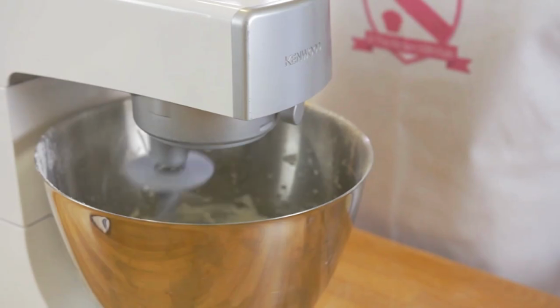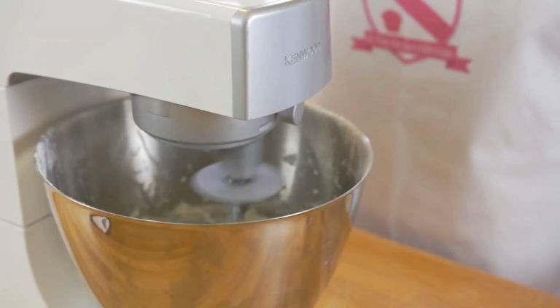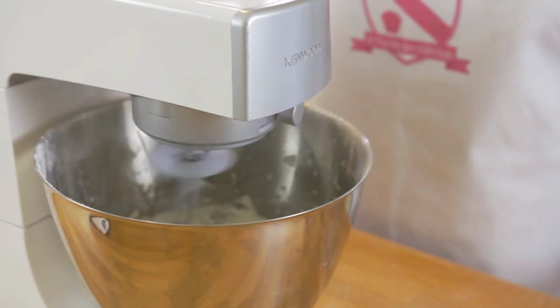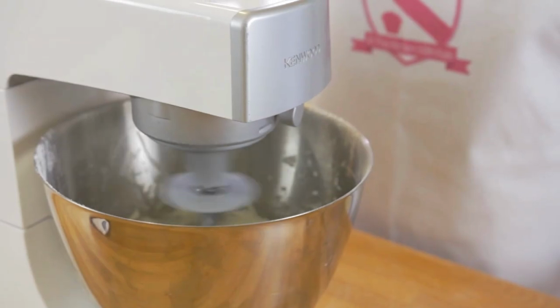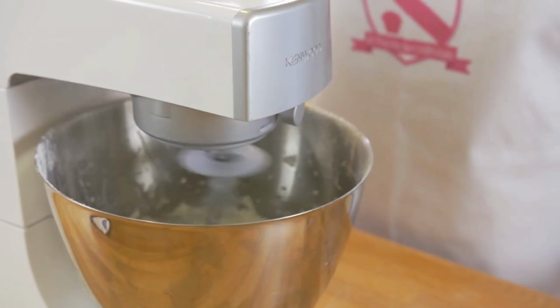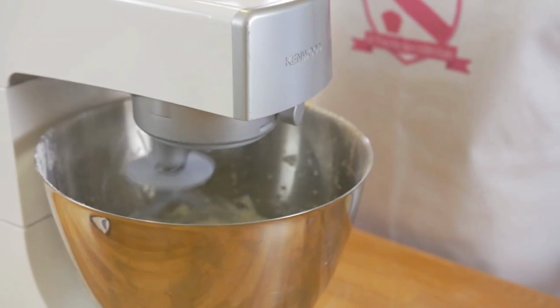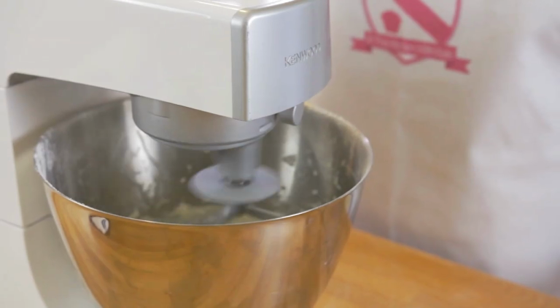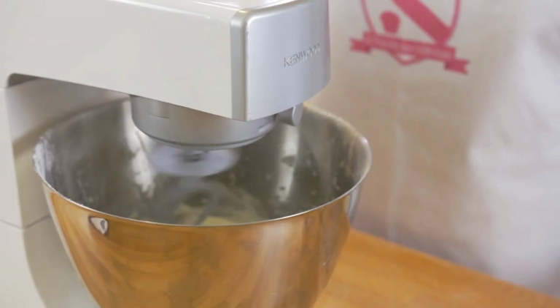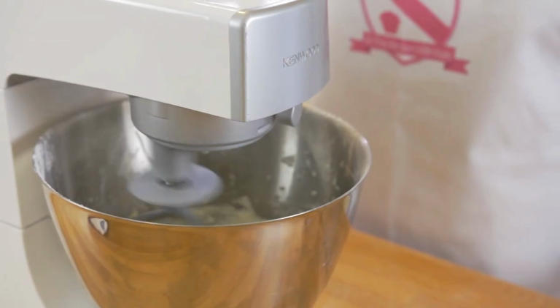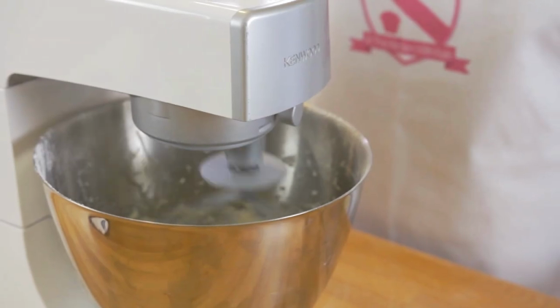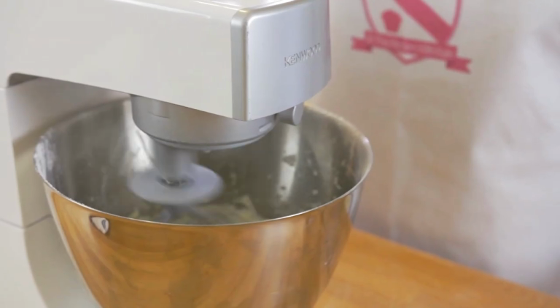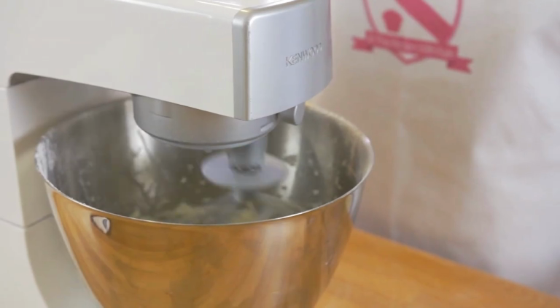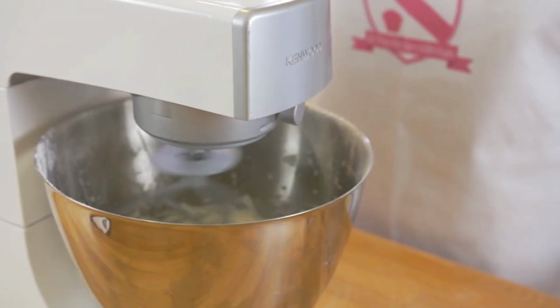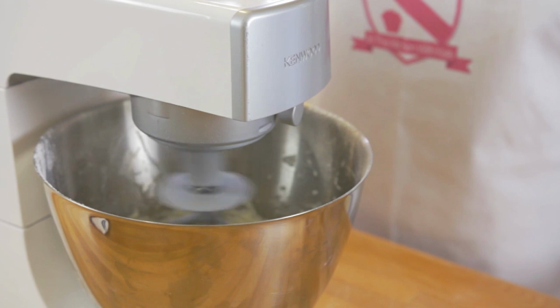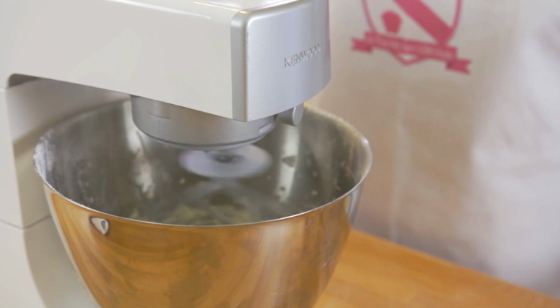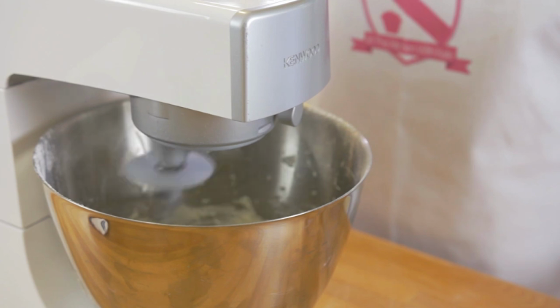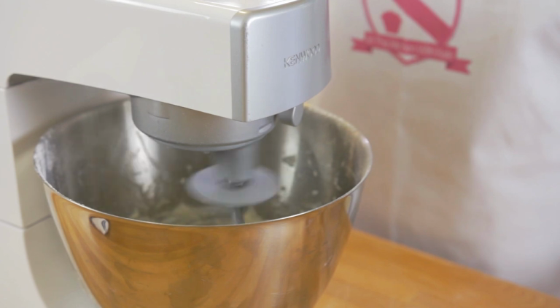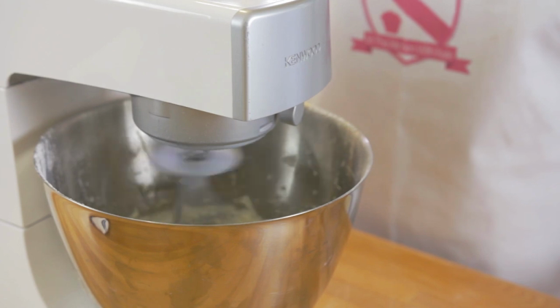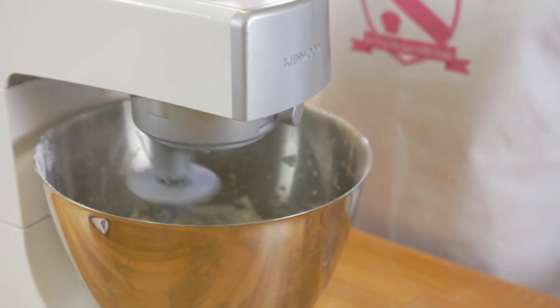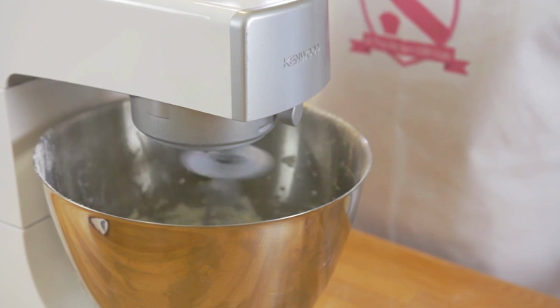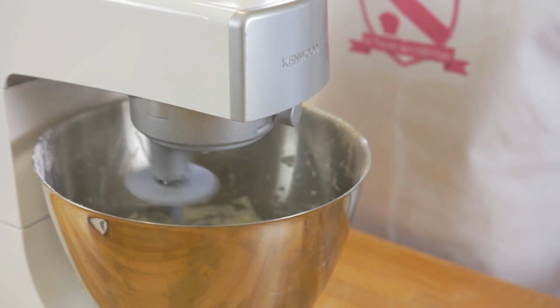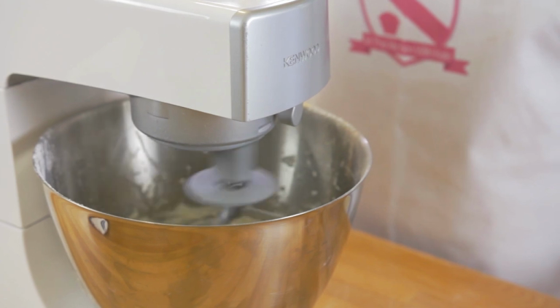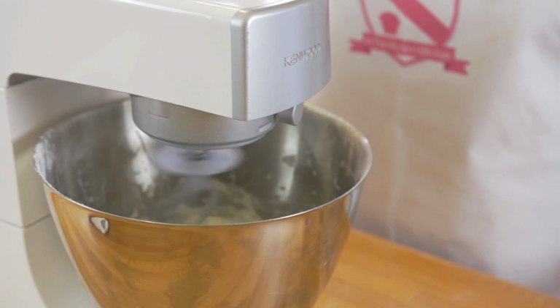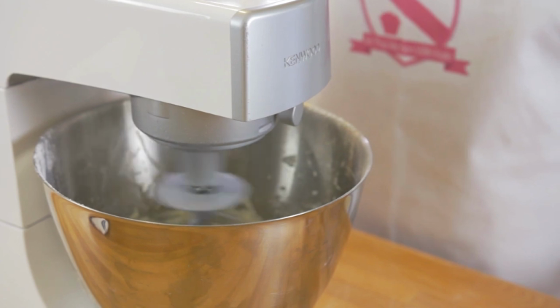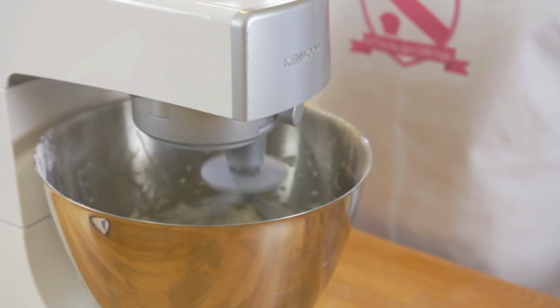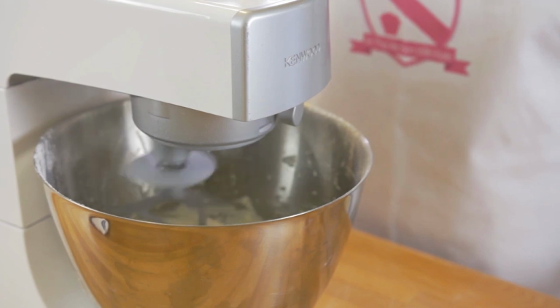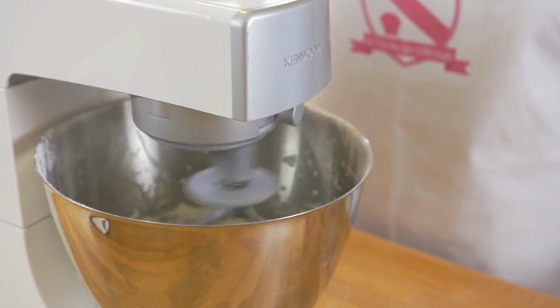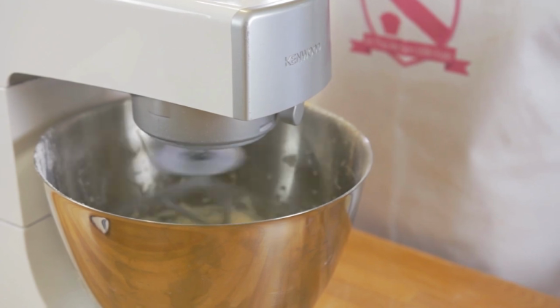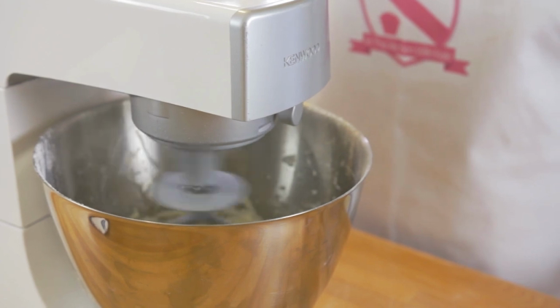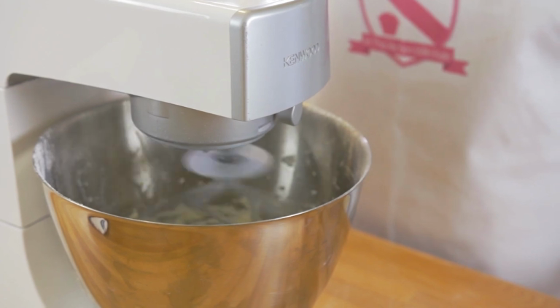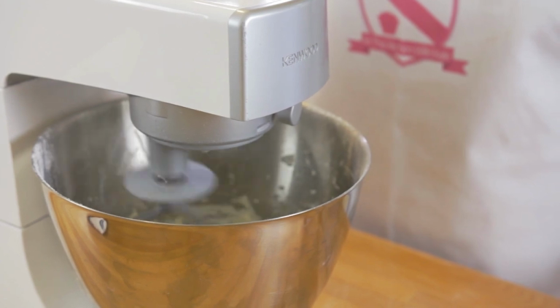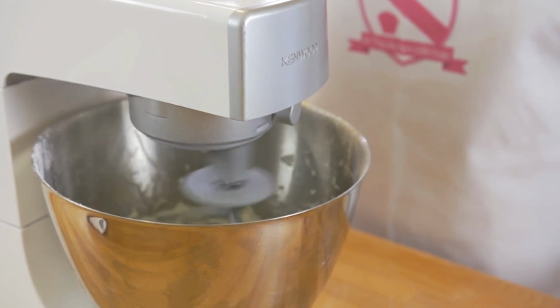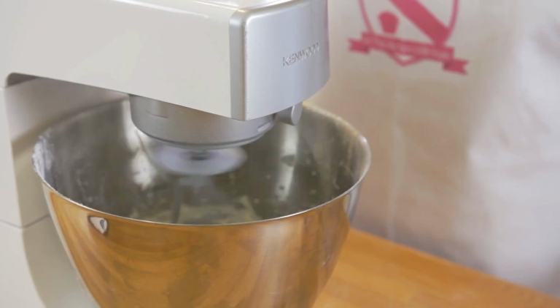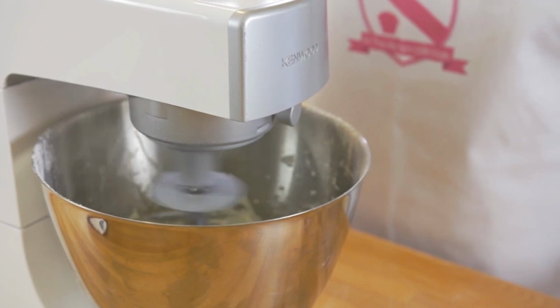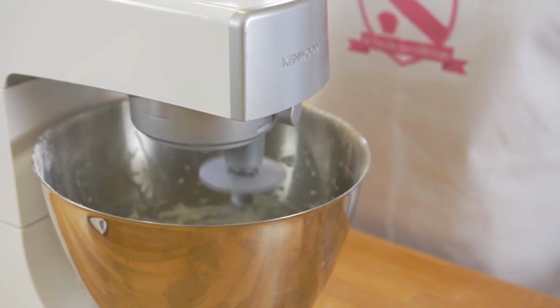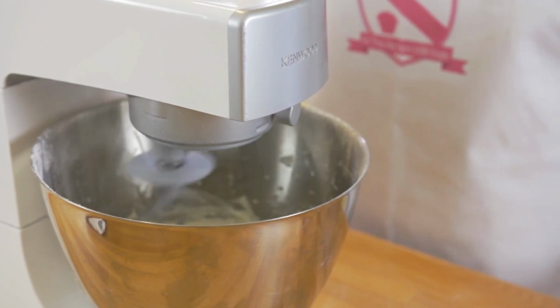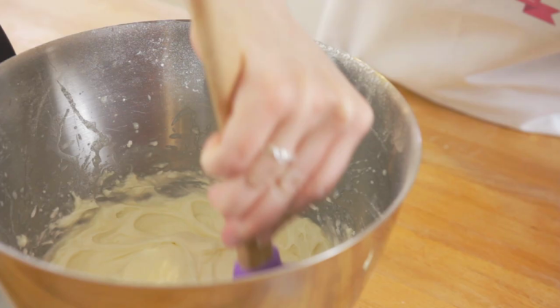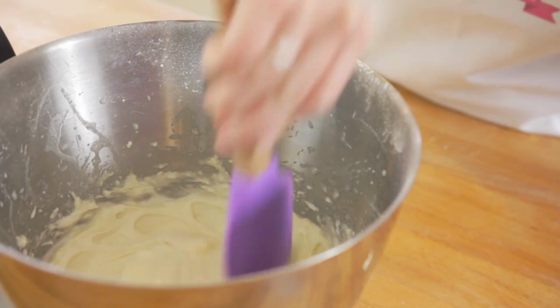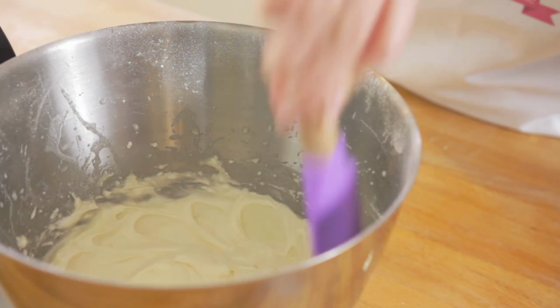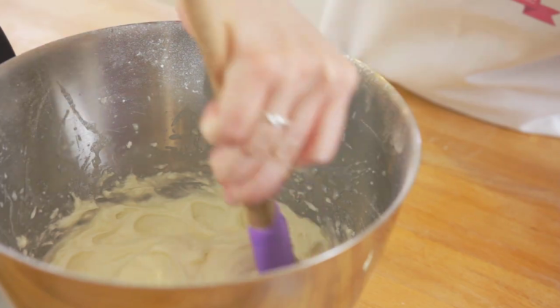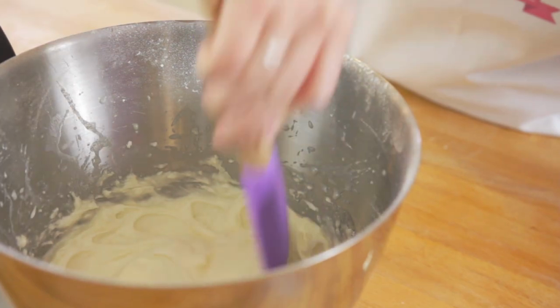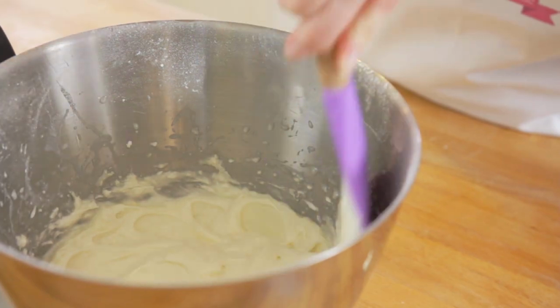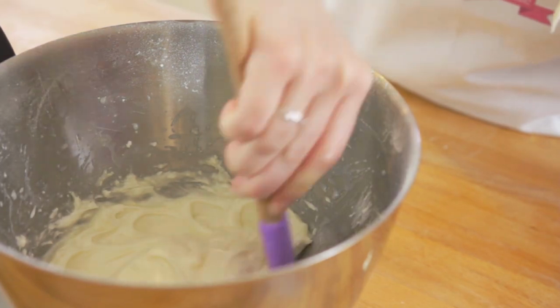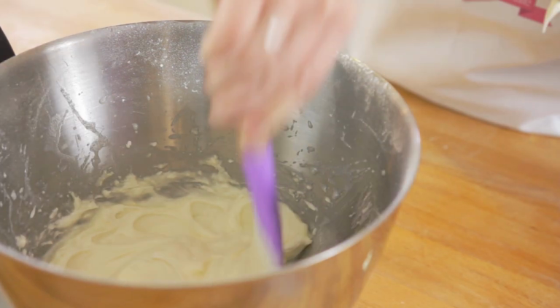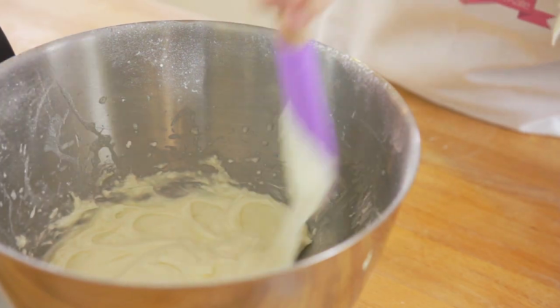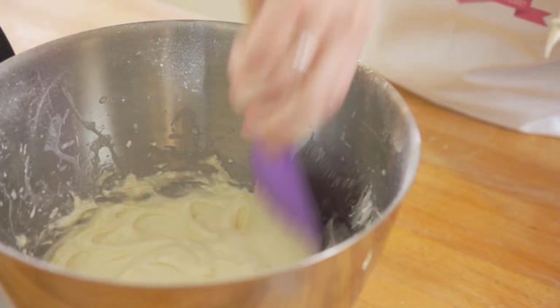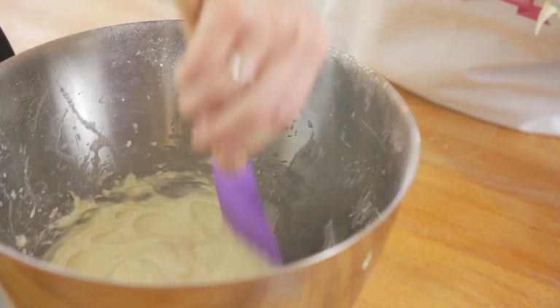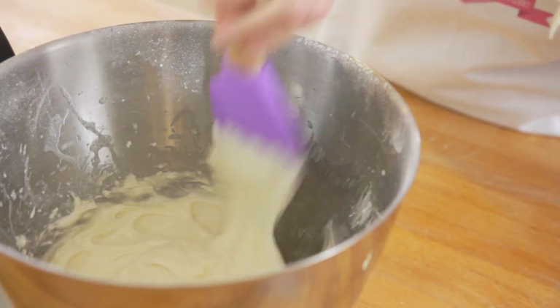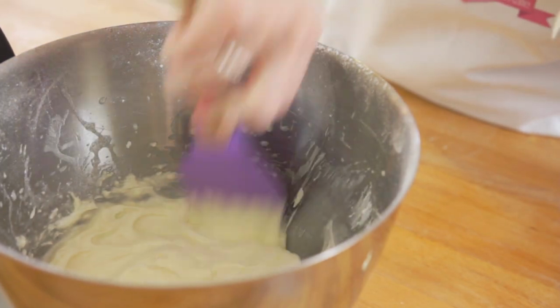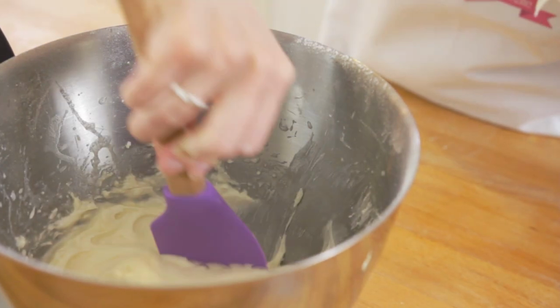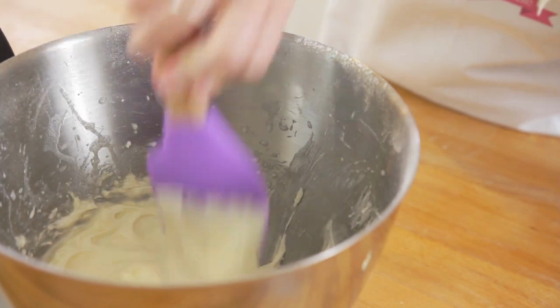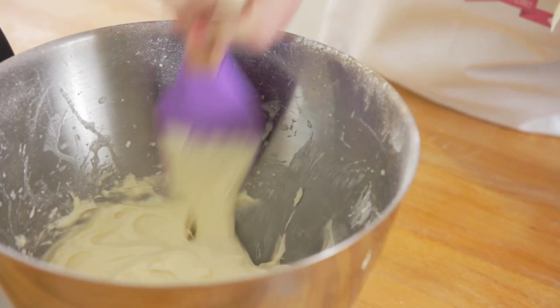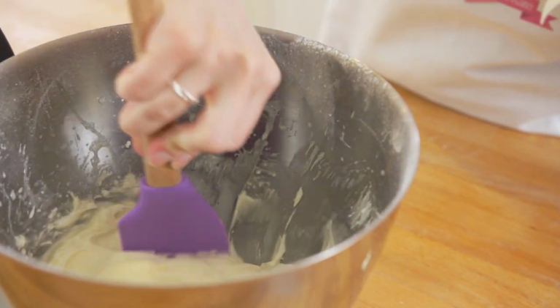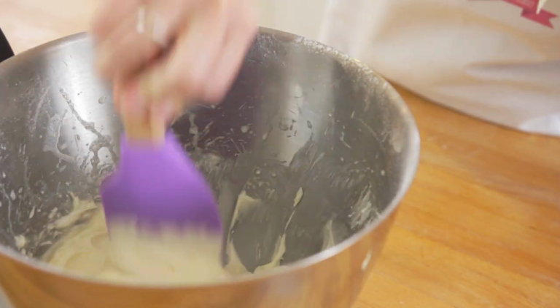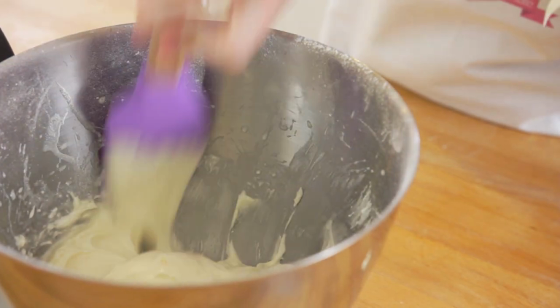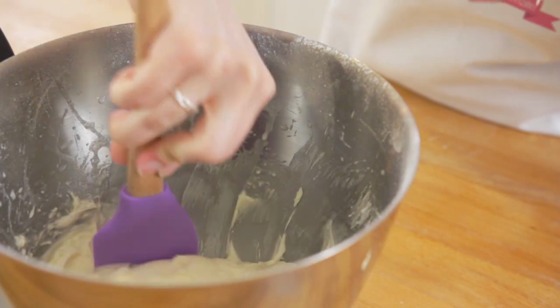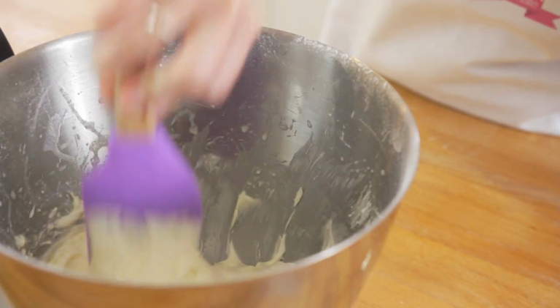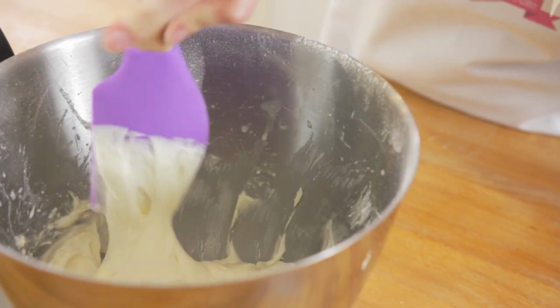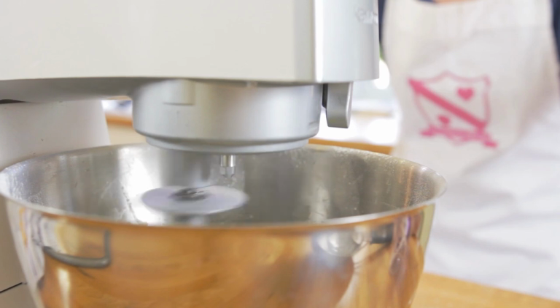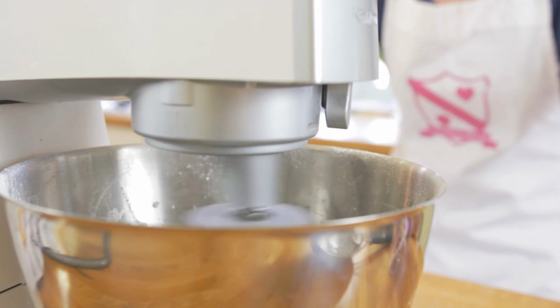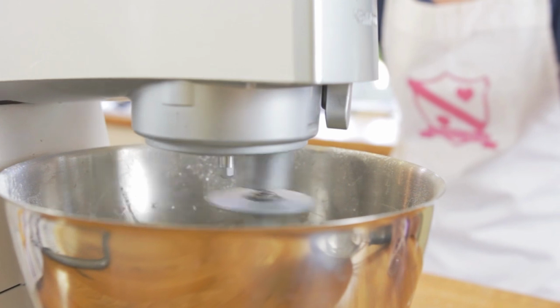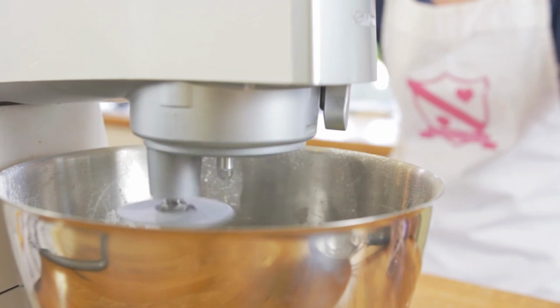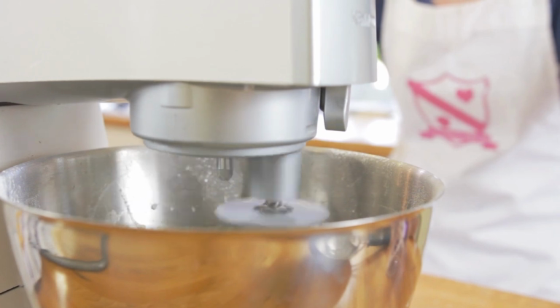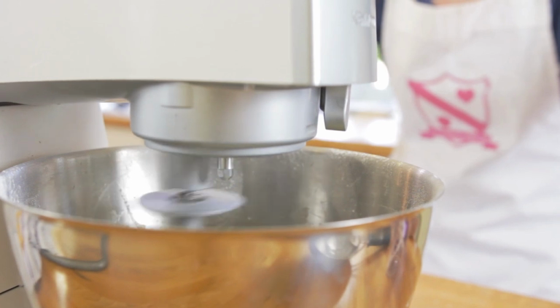Once the icing is combined, turn the mixture to high and beat for five to six minutes until pale in colour and fluffy.